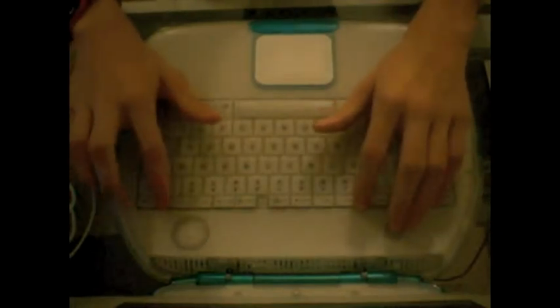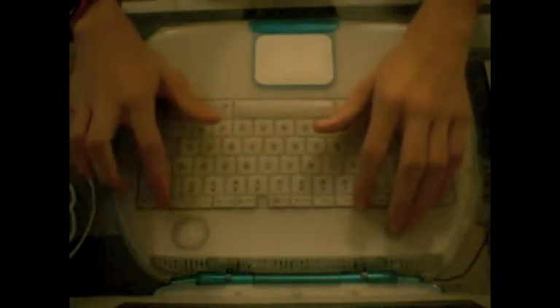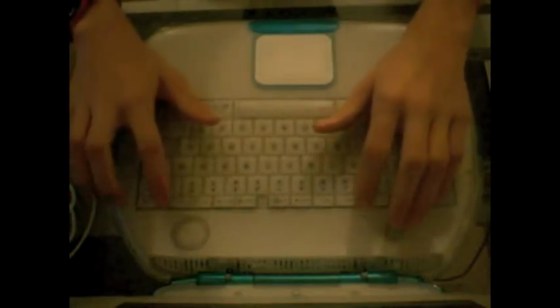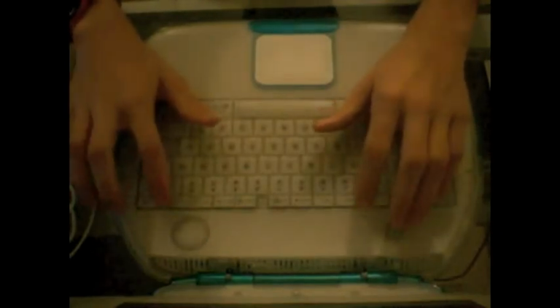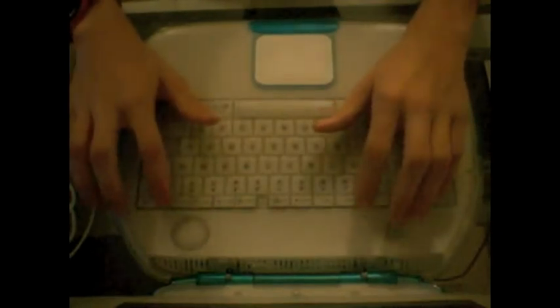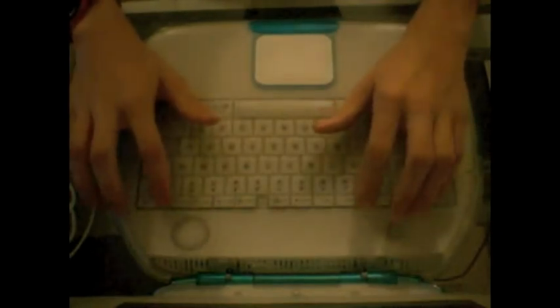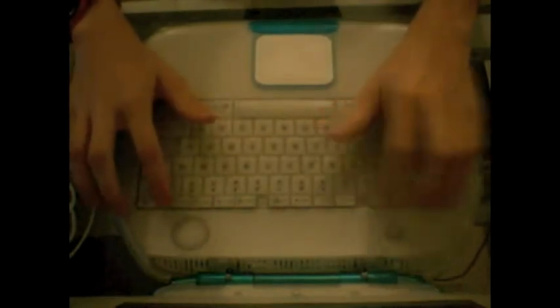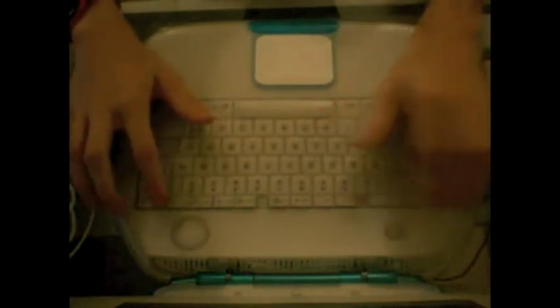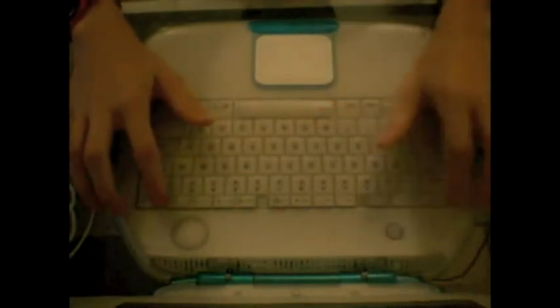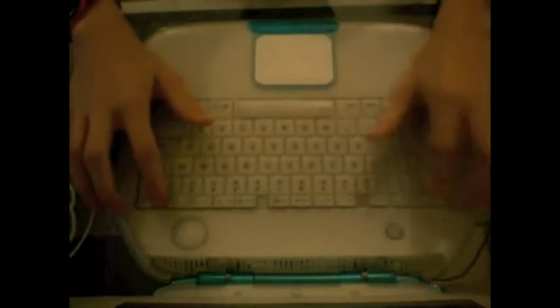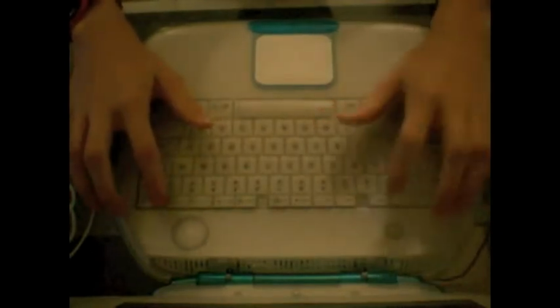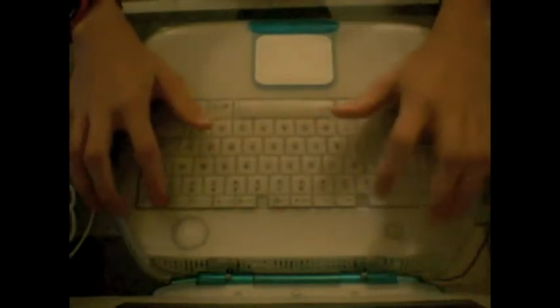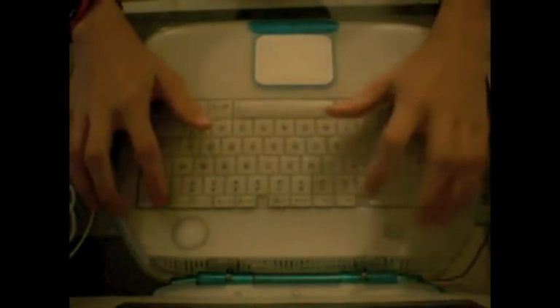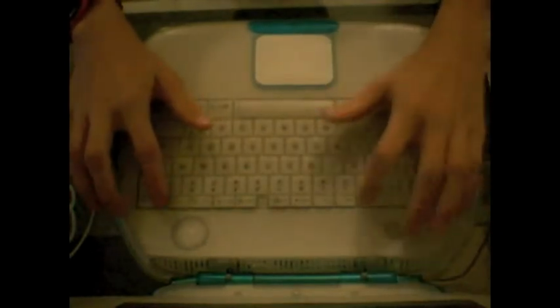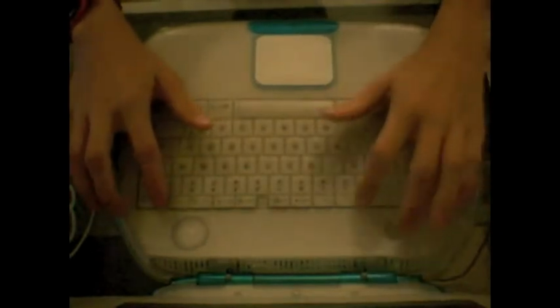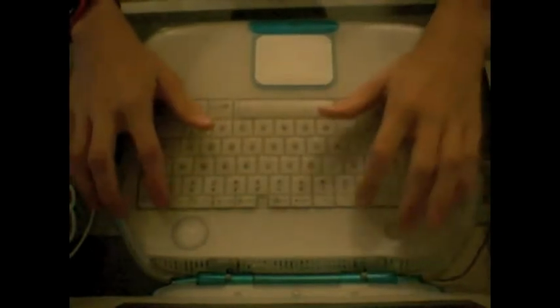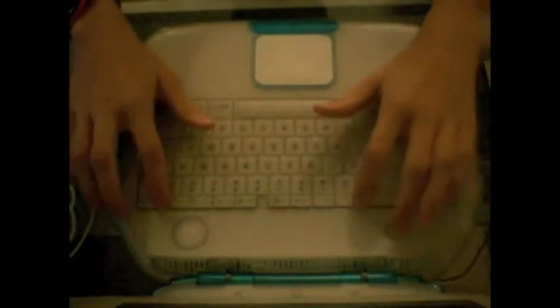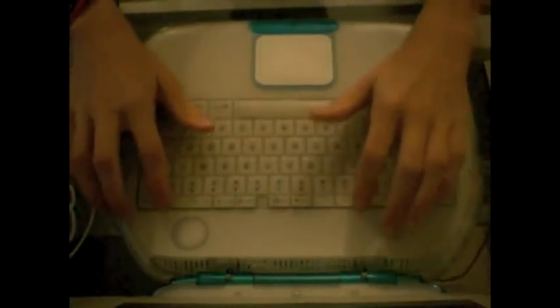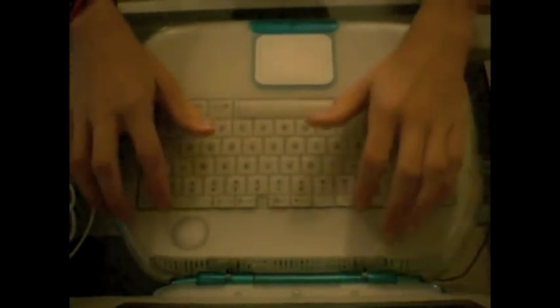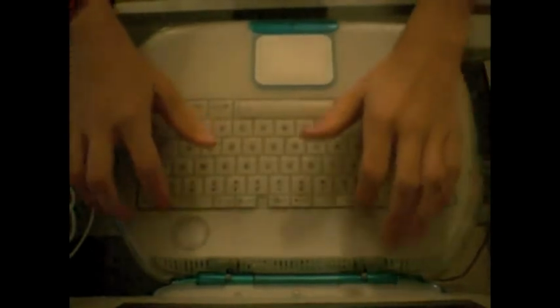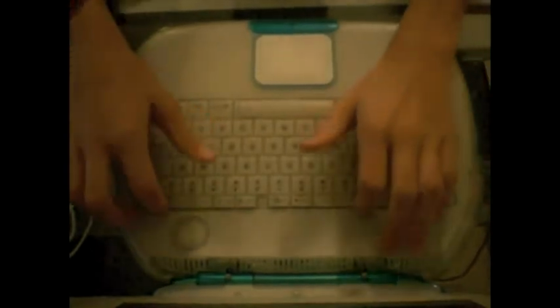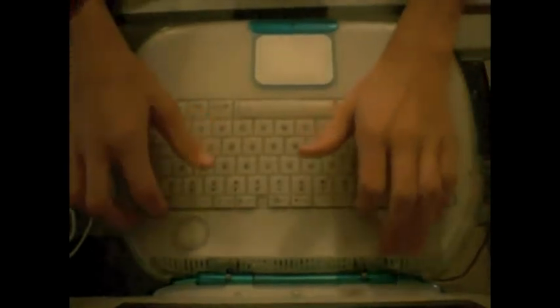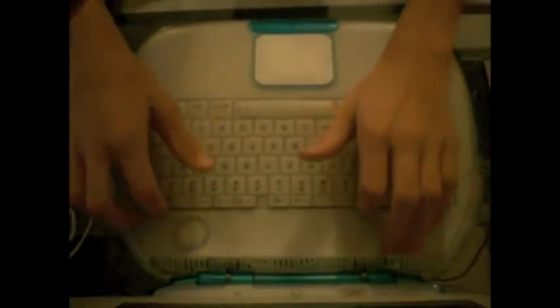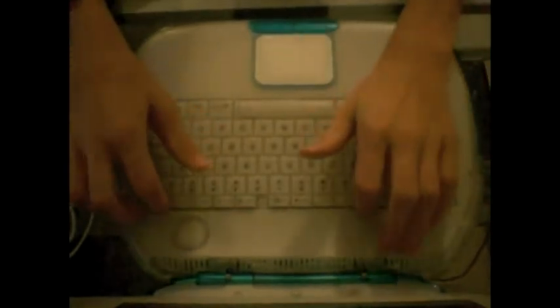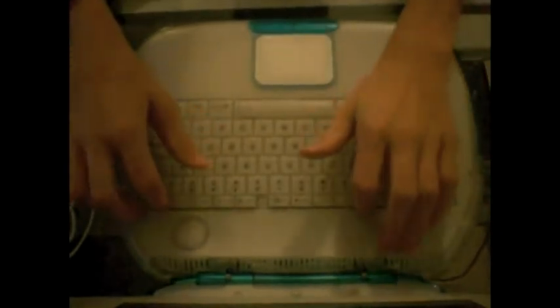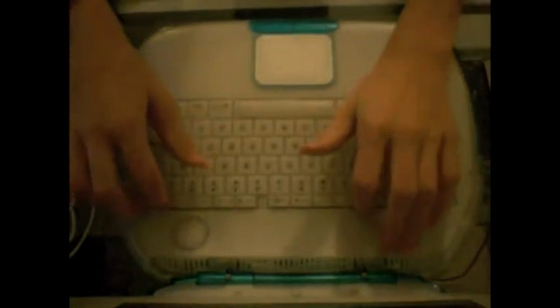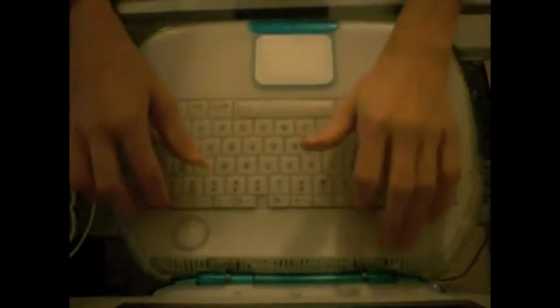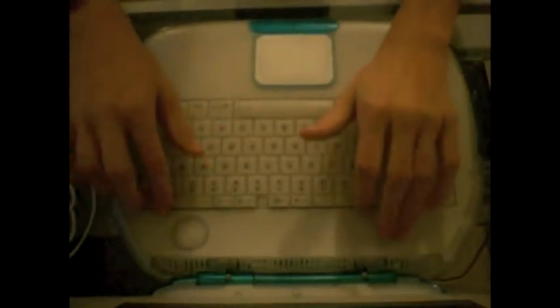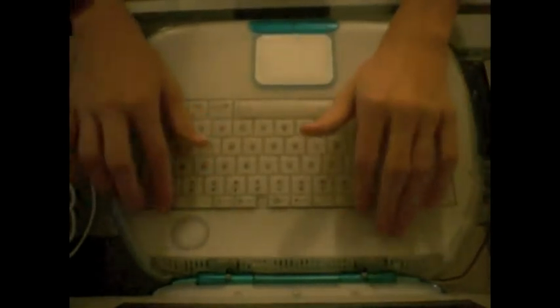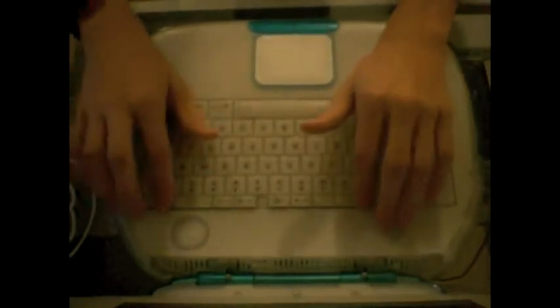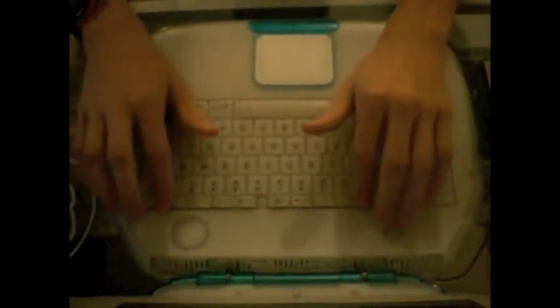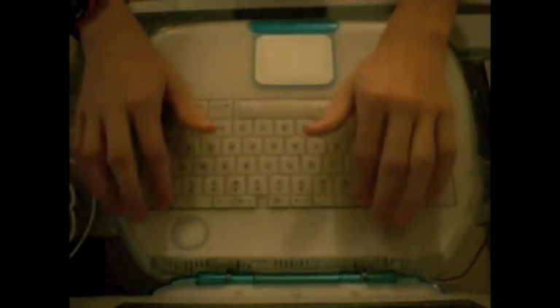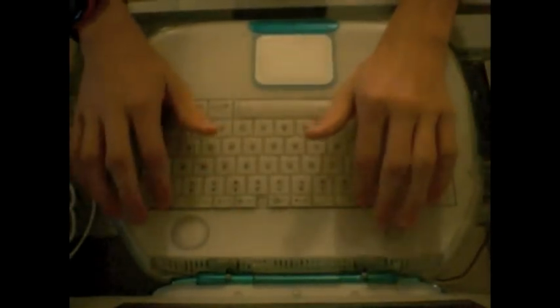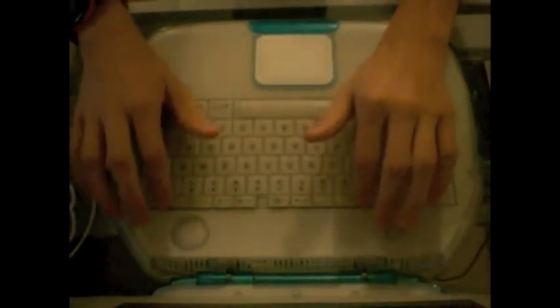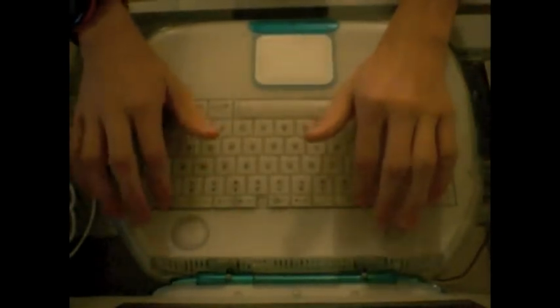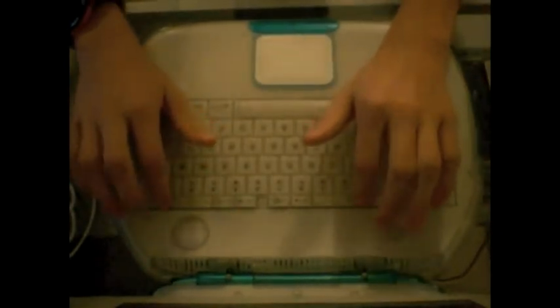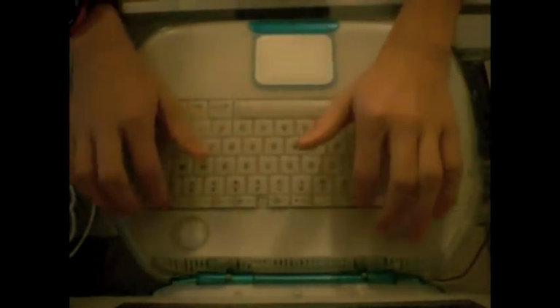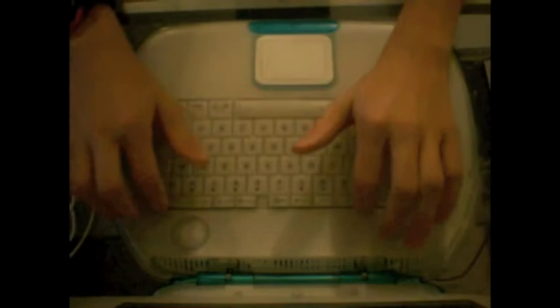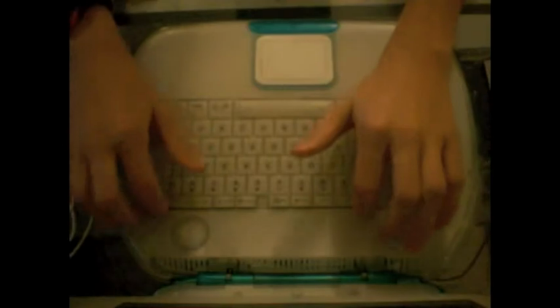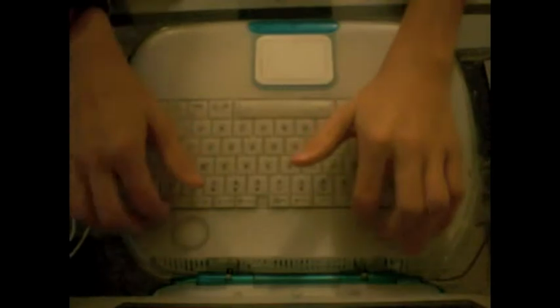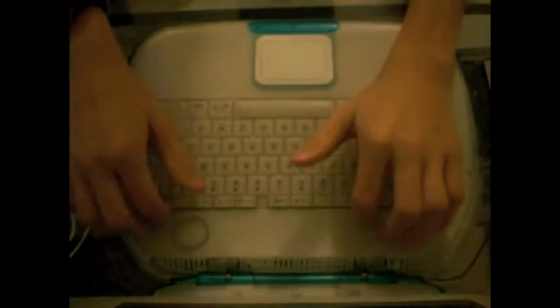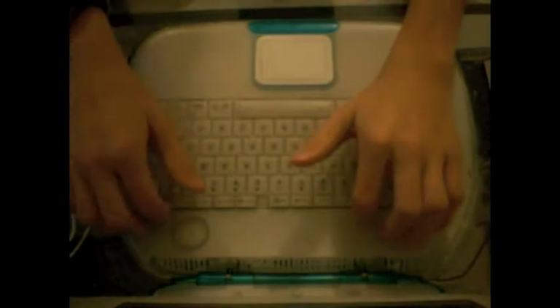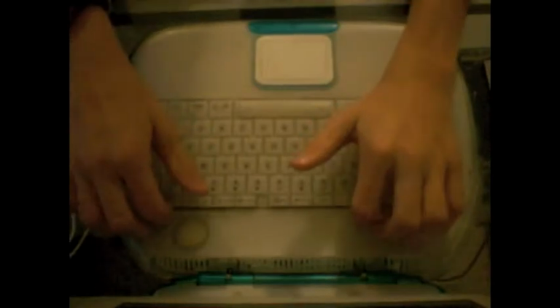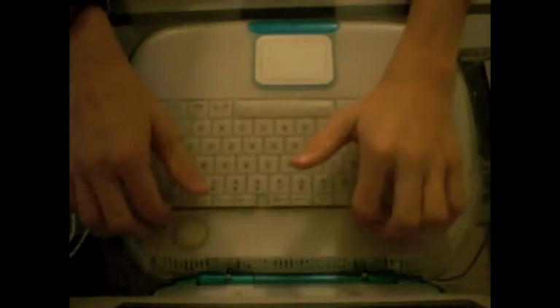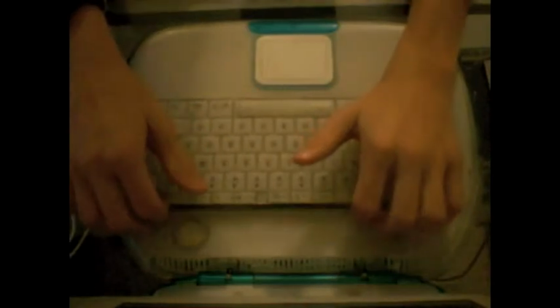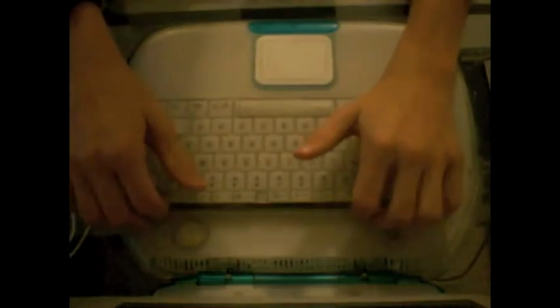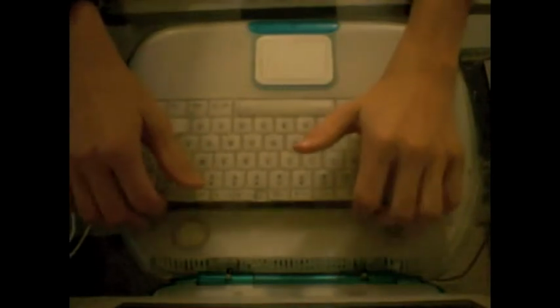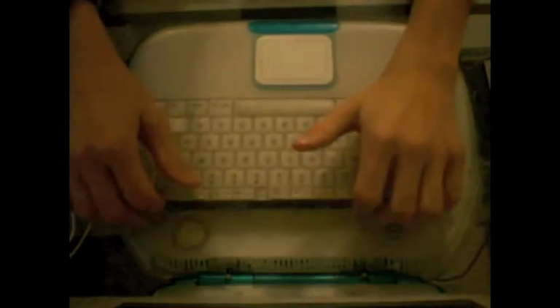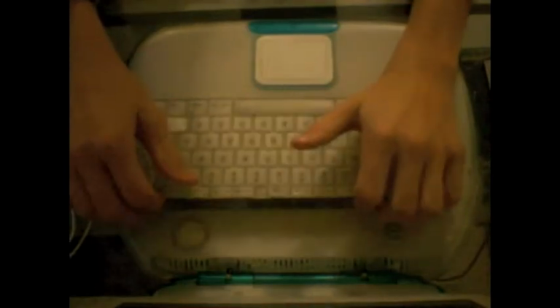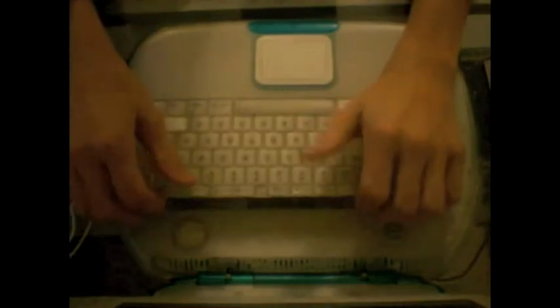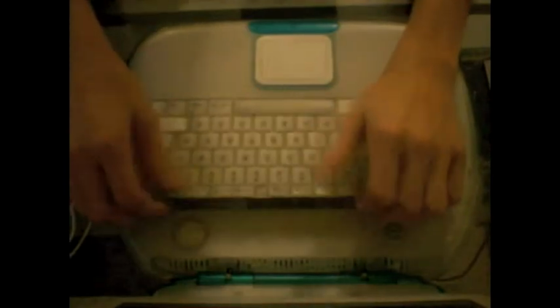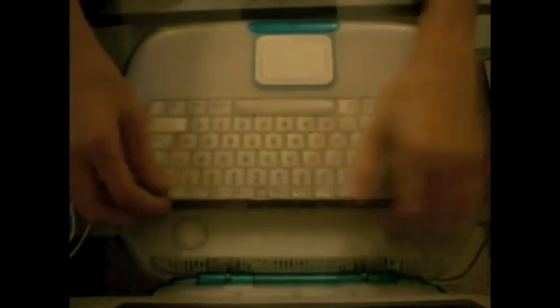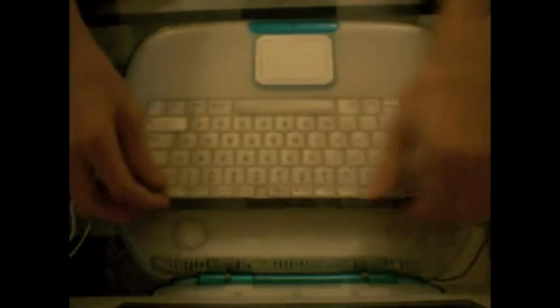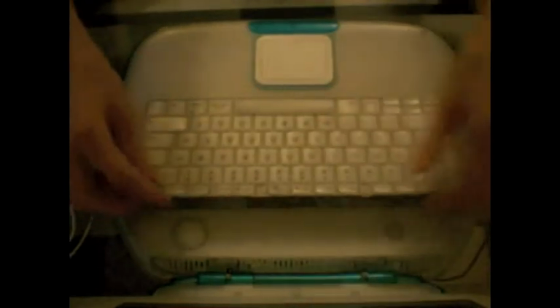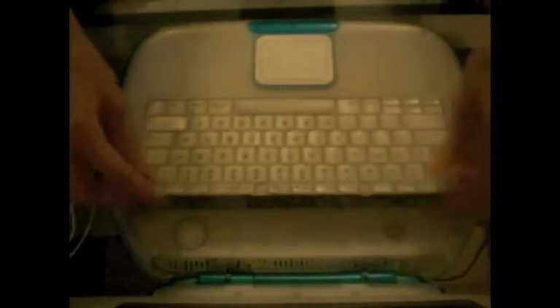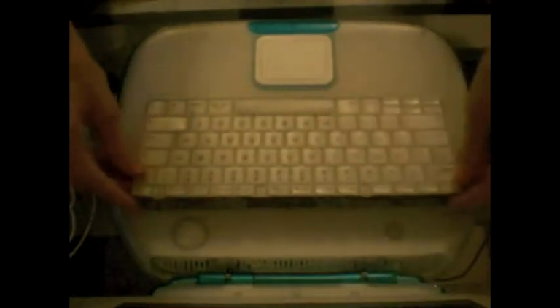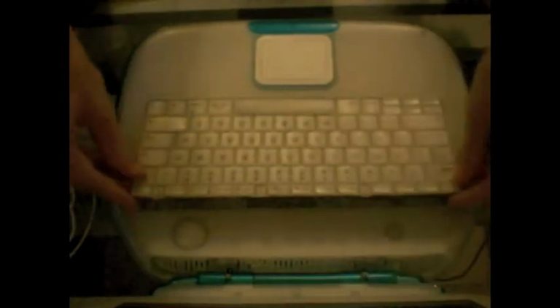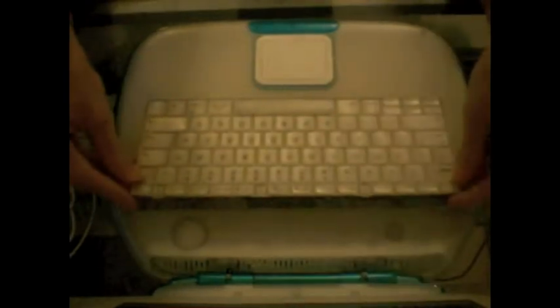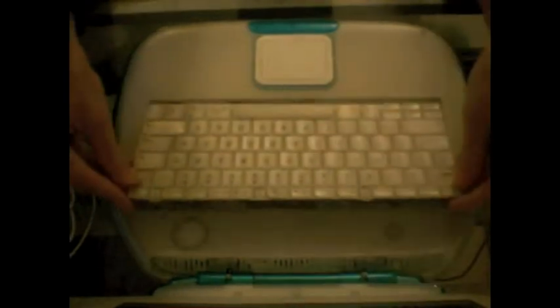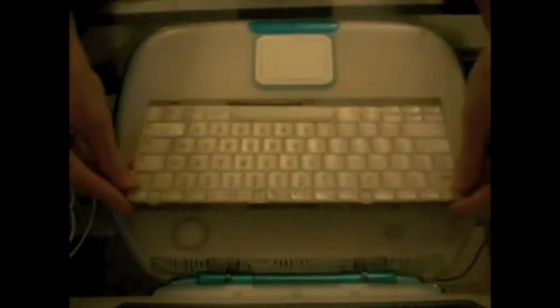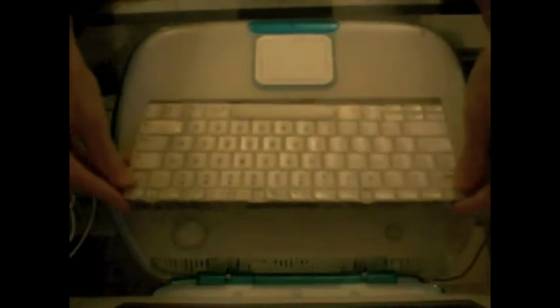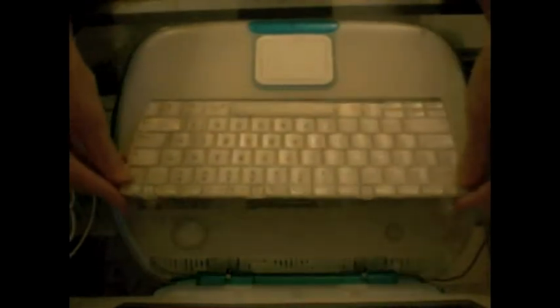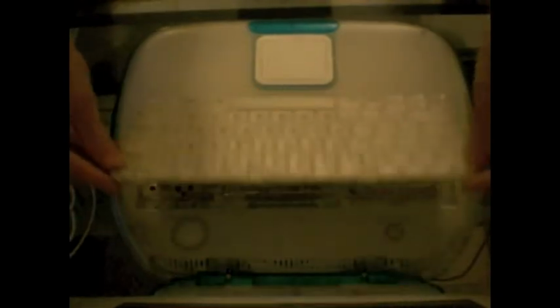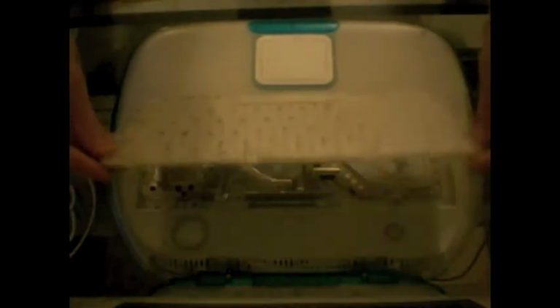There are two tabs here and here — pull those back with your fingers and then lift up. The whole keyboard comes out.